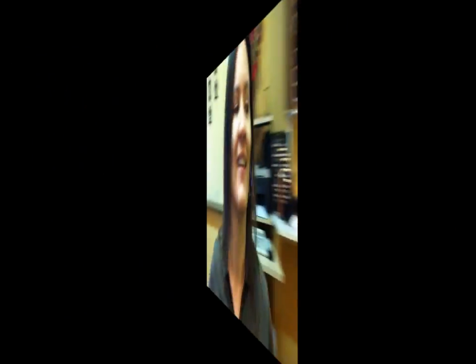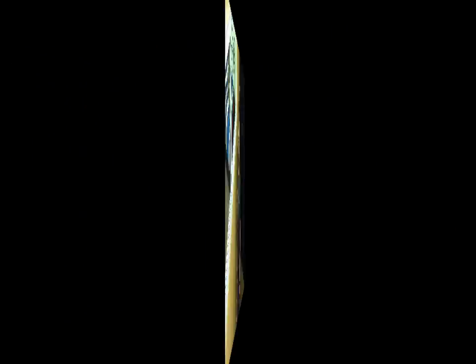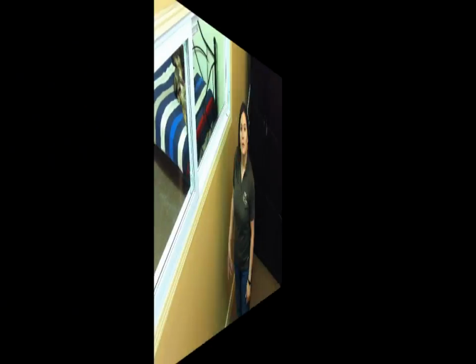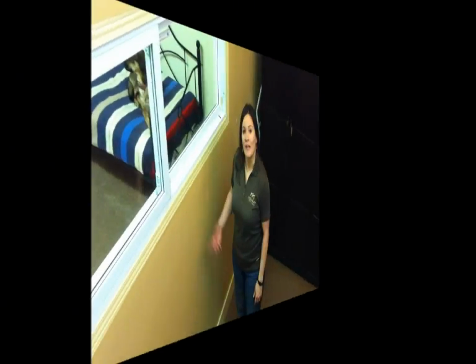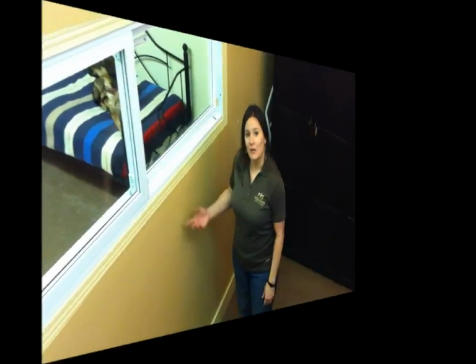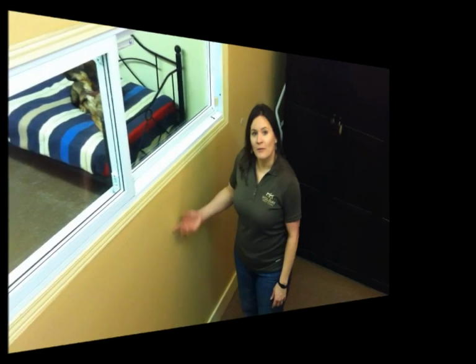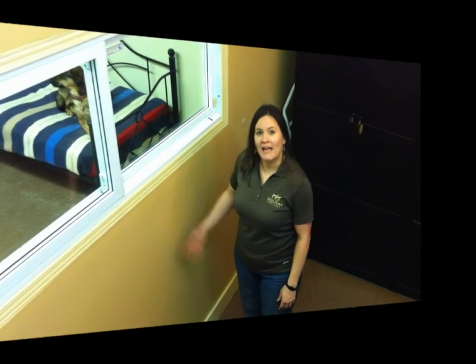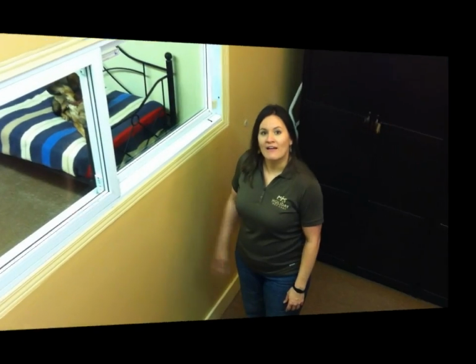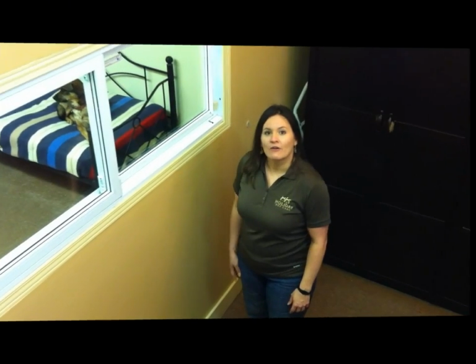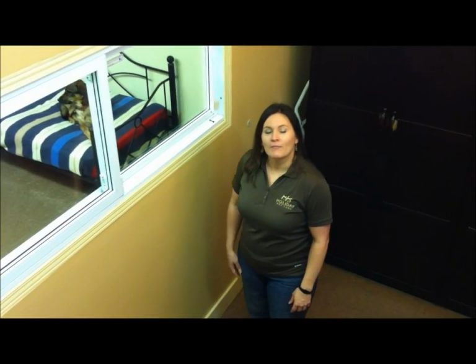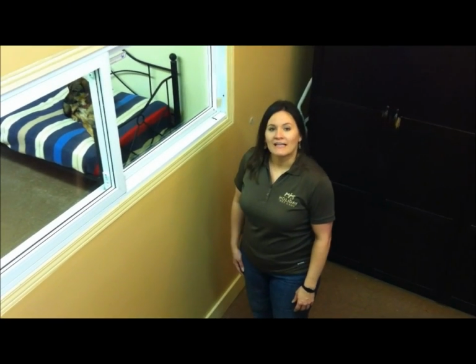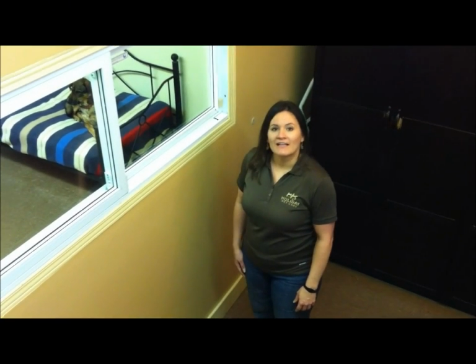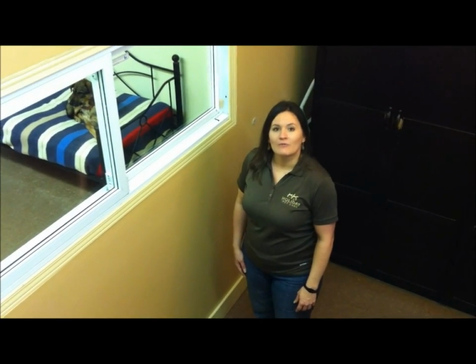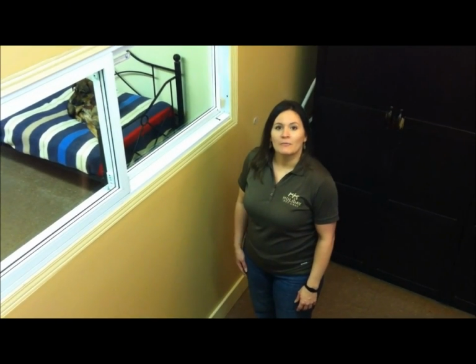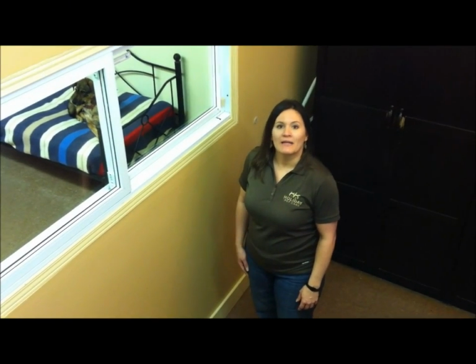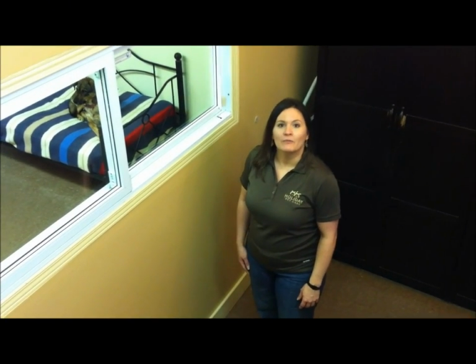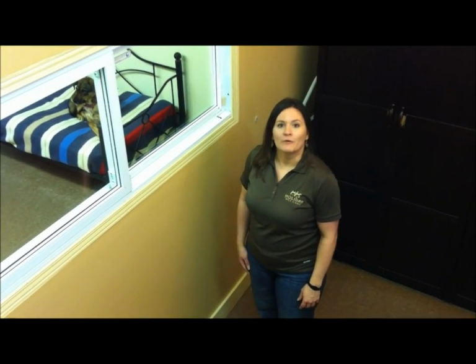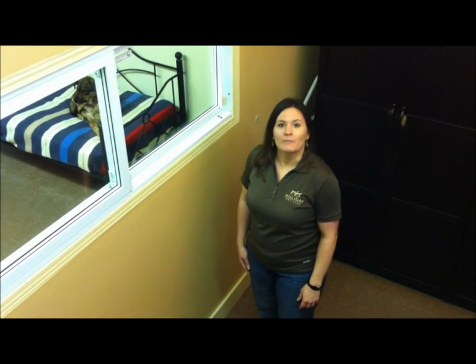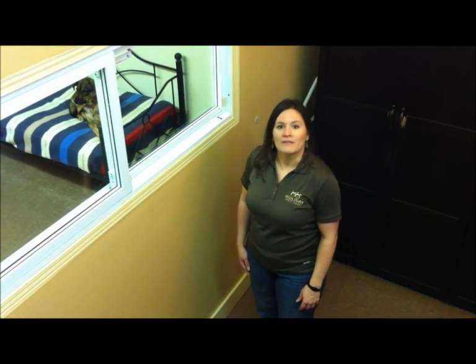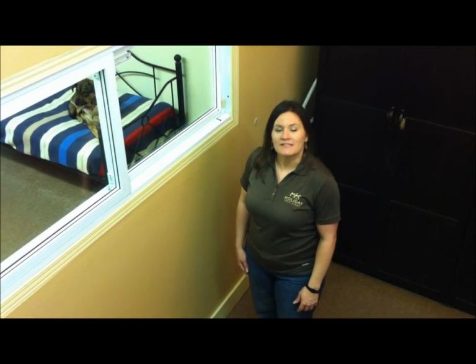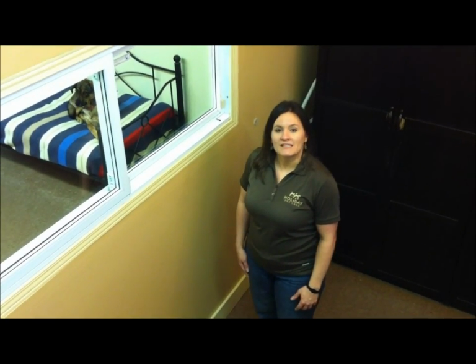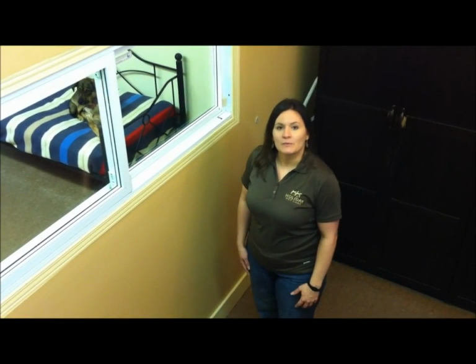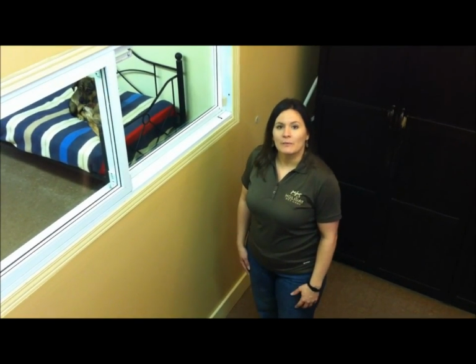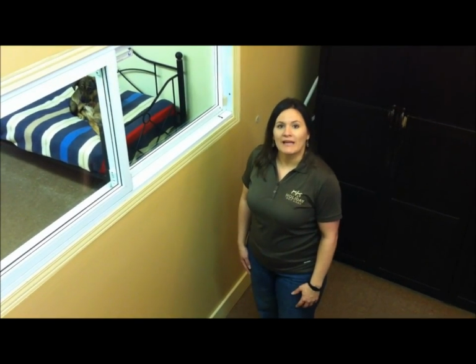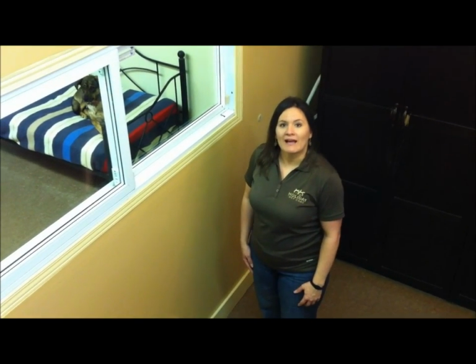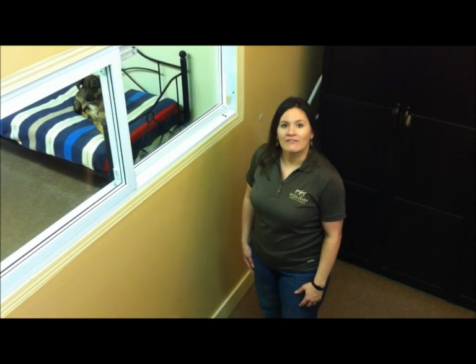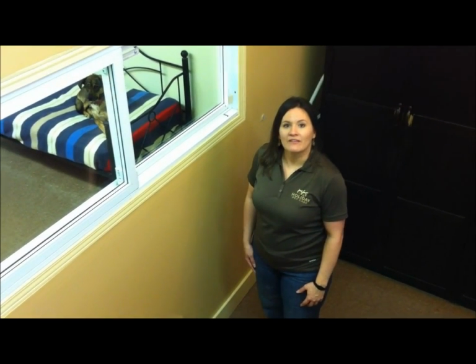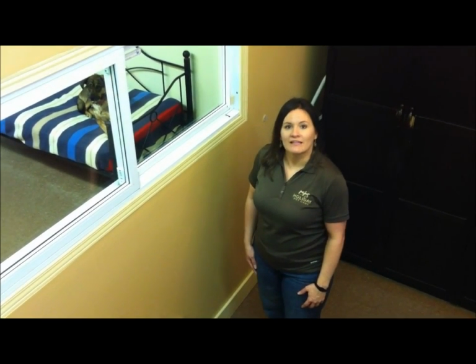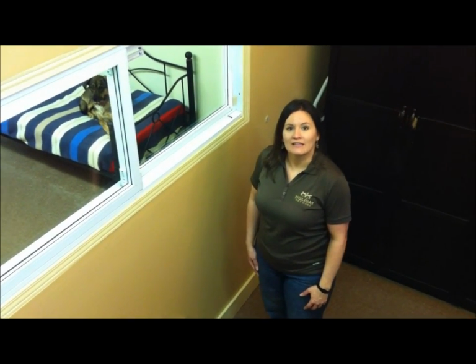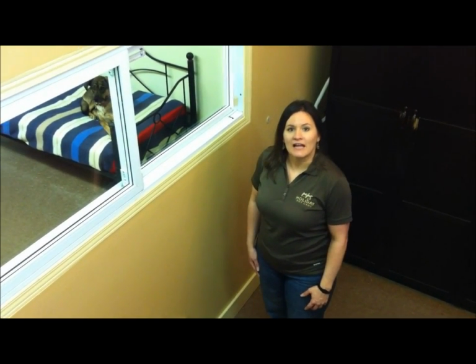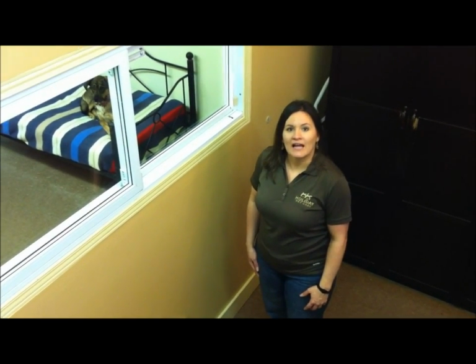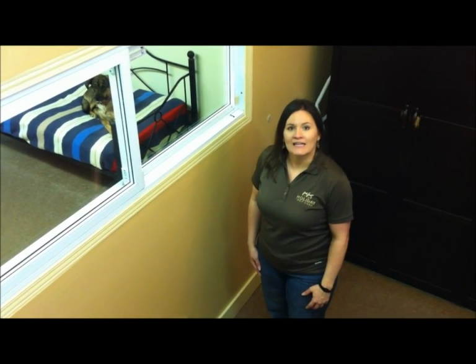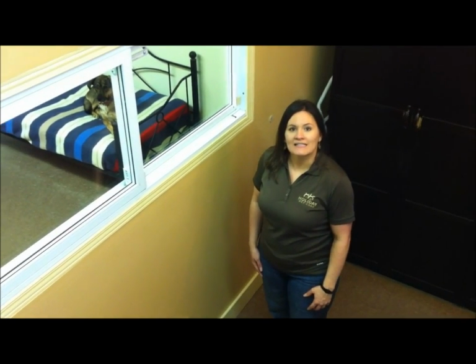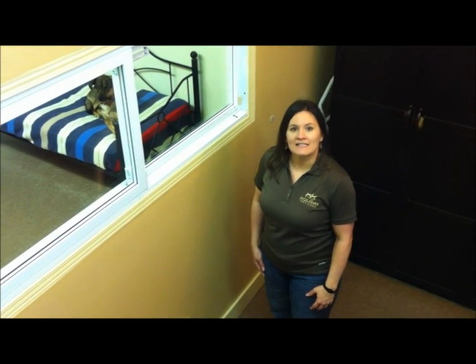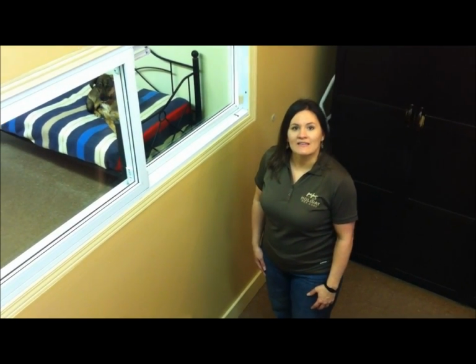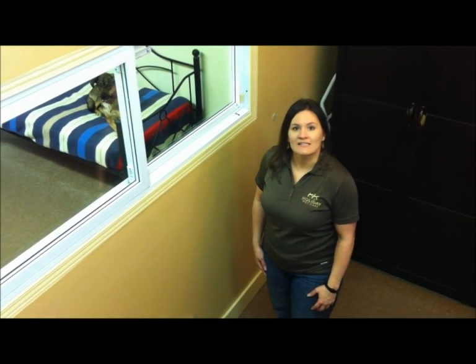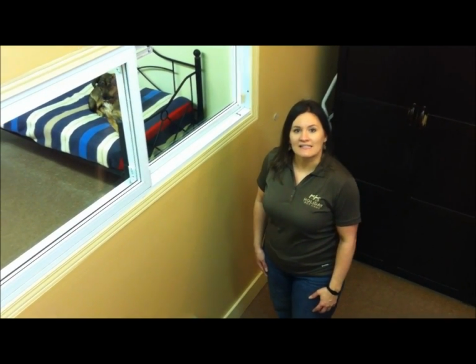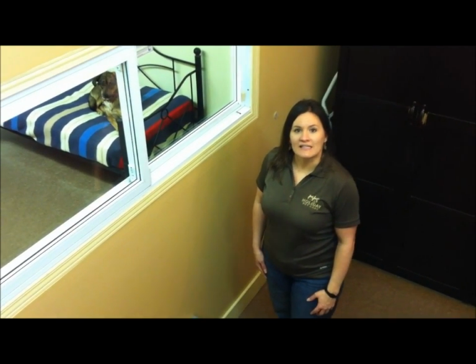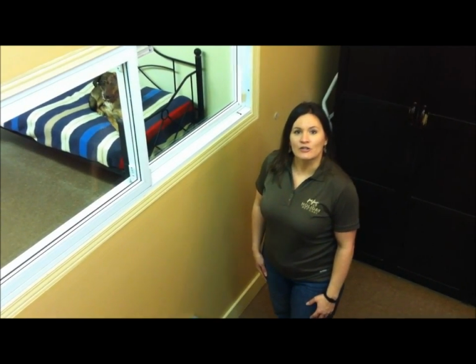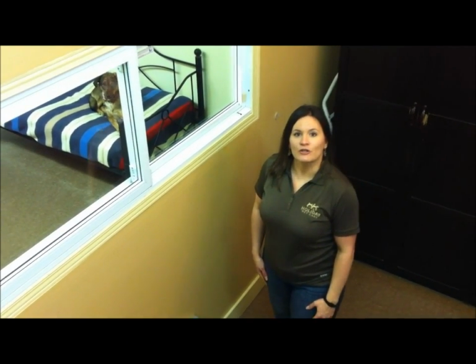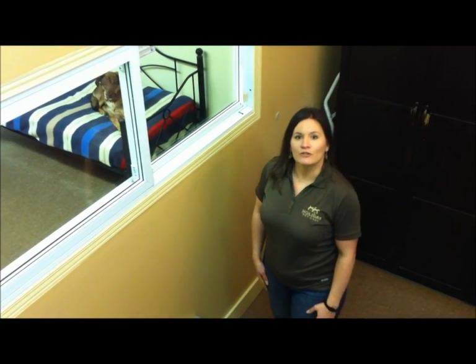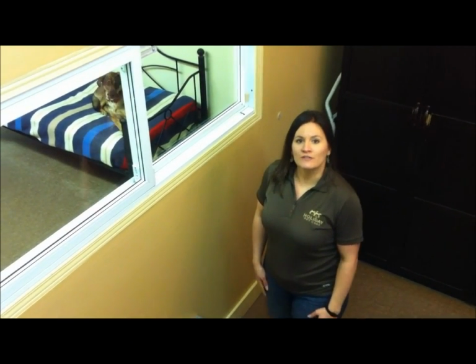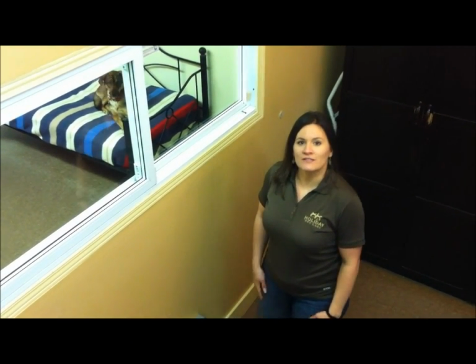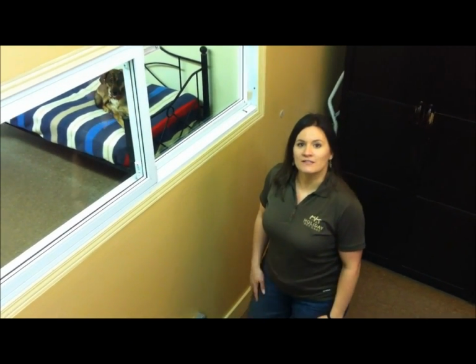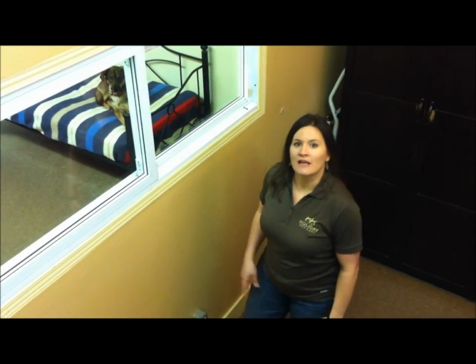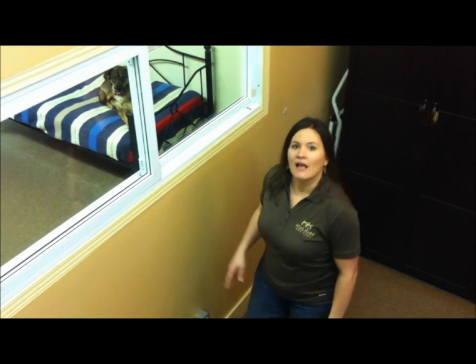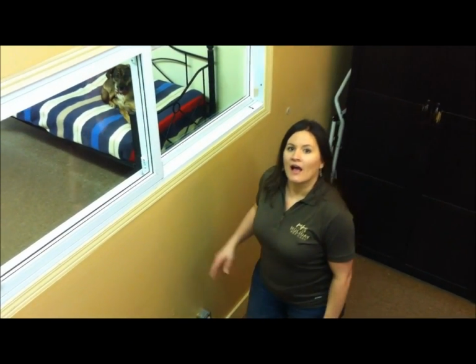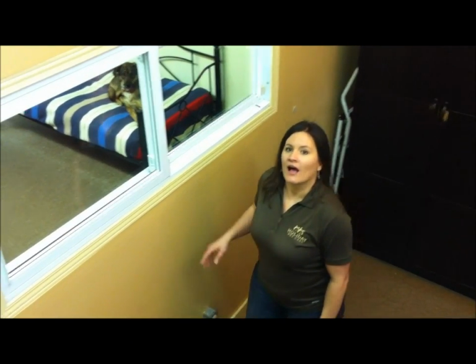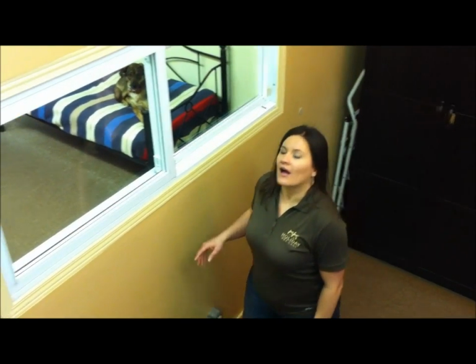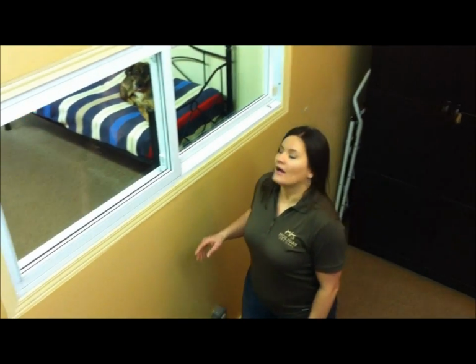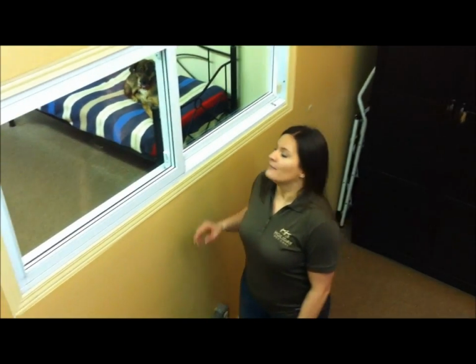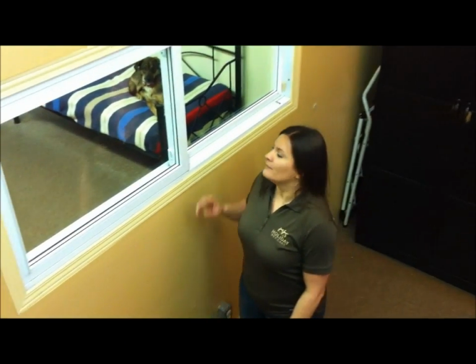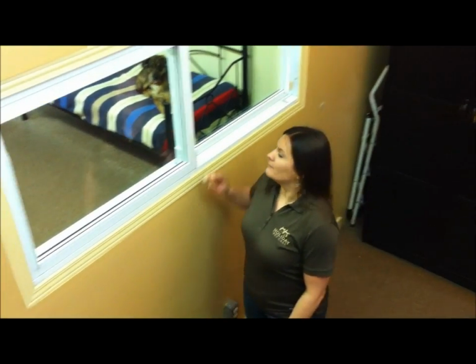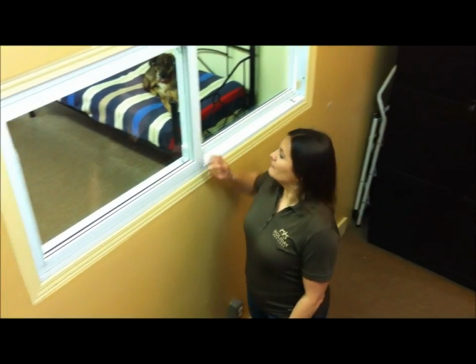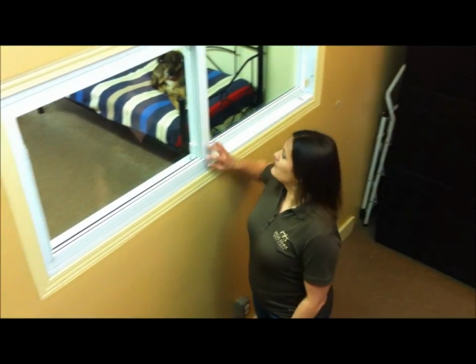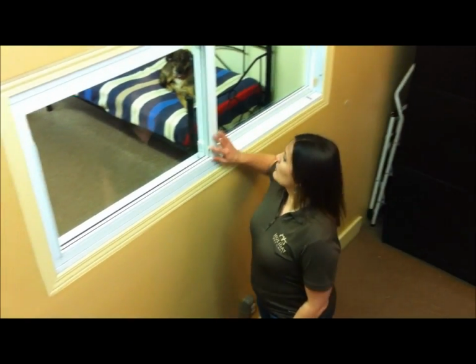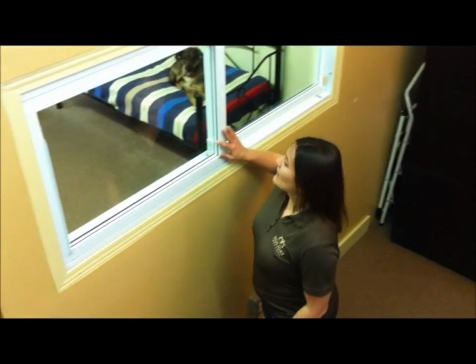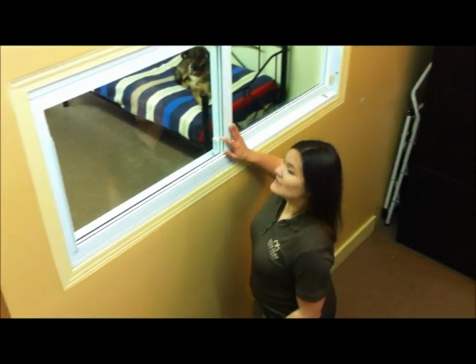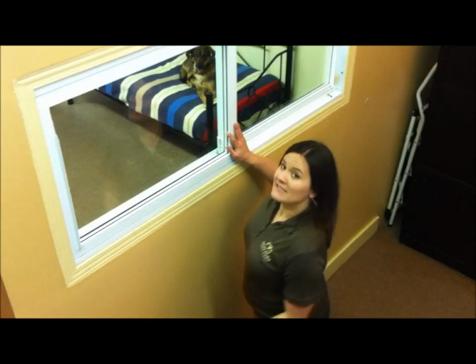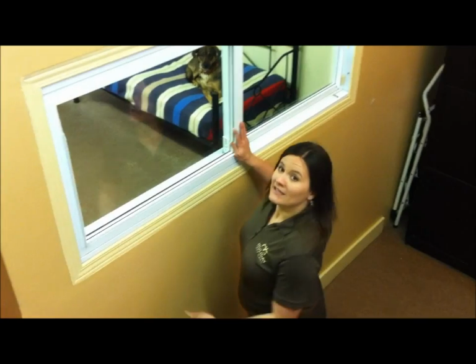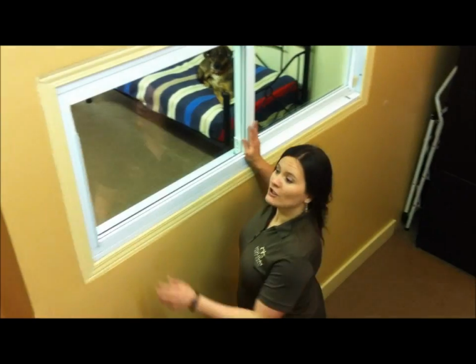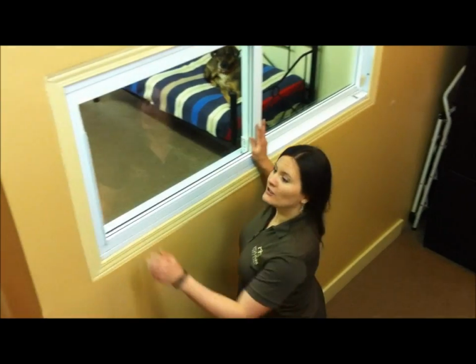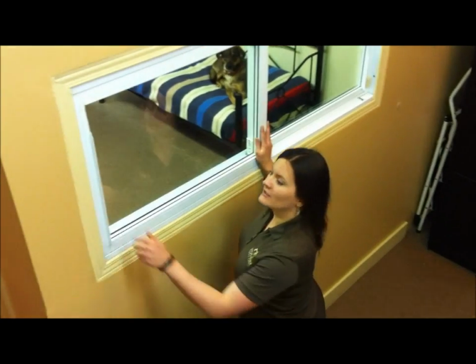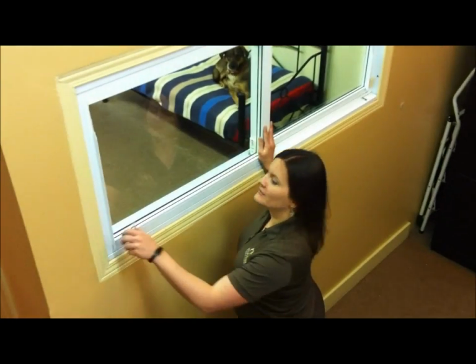So here we have a main level playroom. This is where we have the little guys and the seniors. So let's take a look.